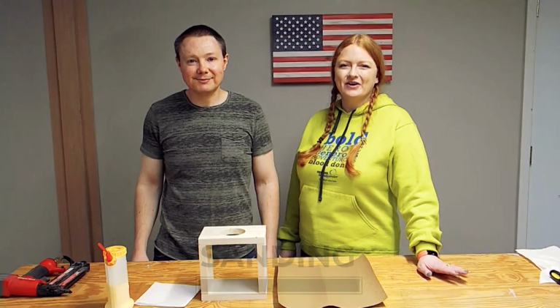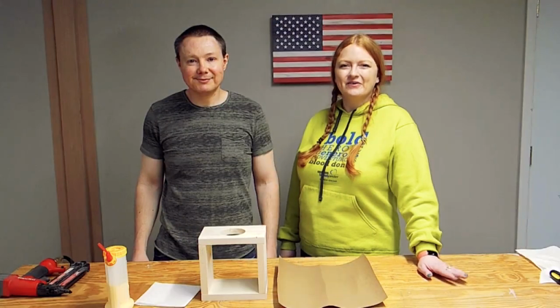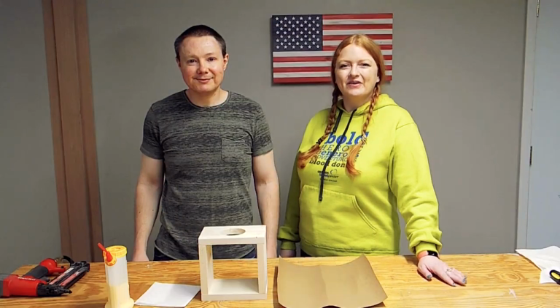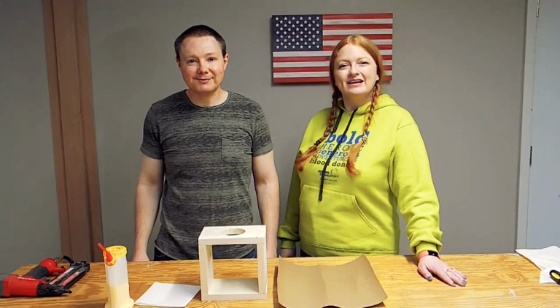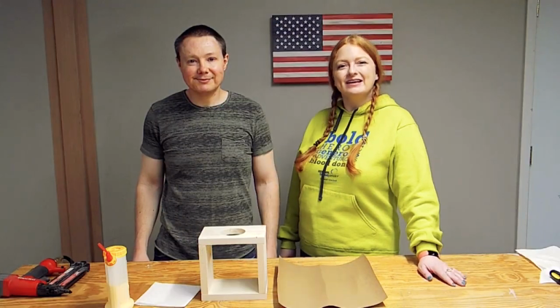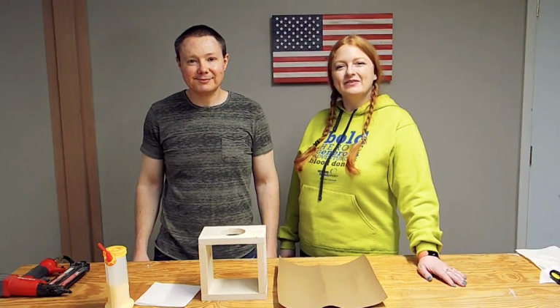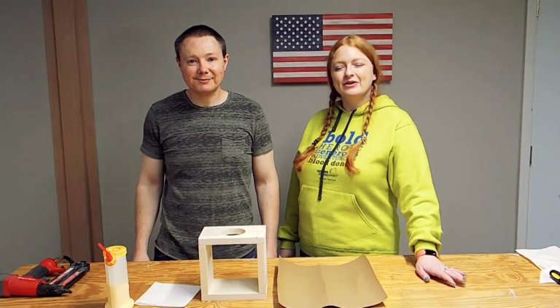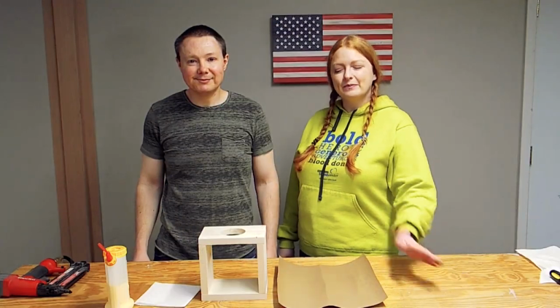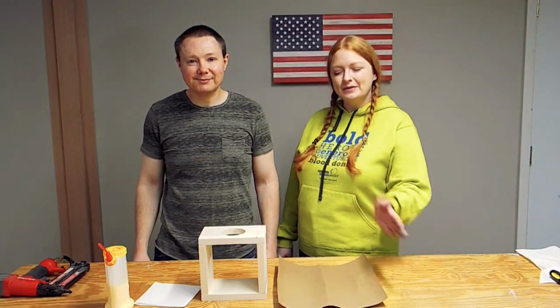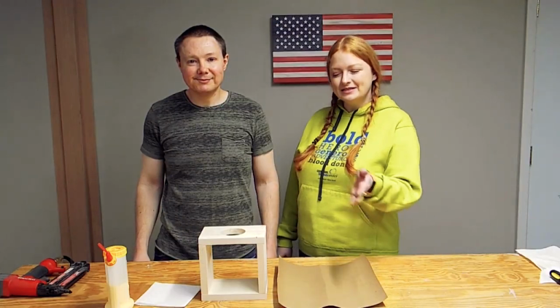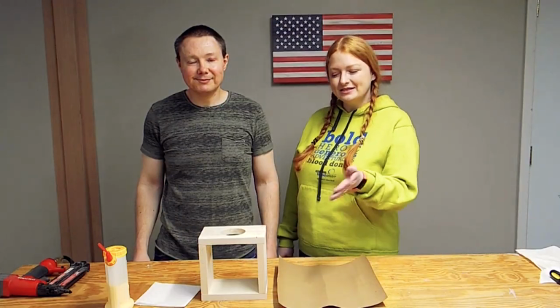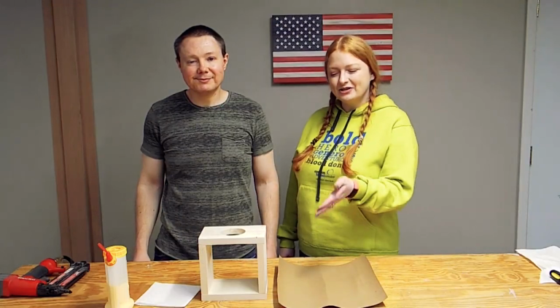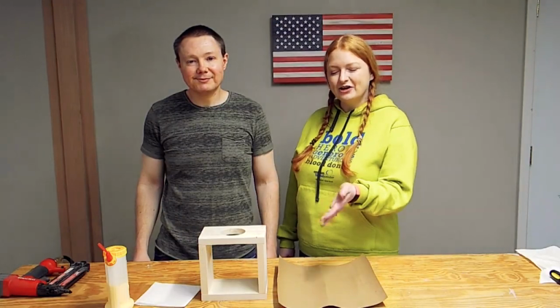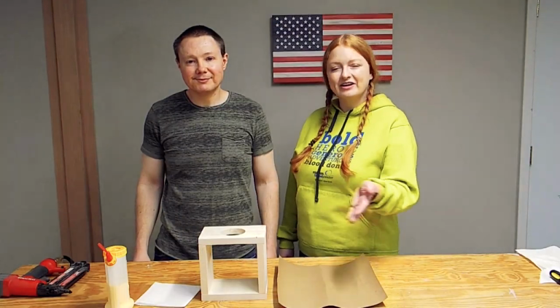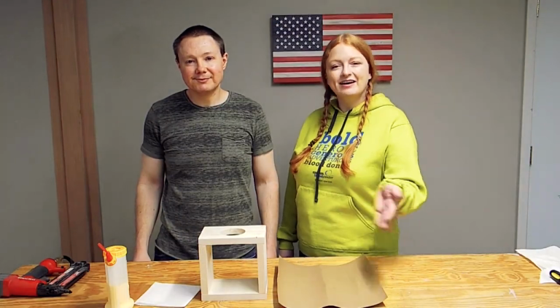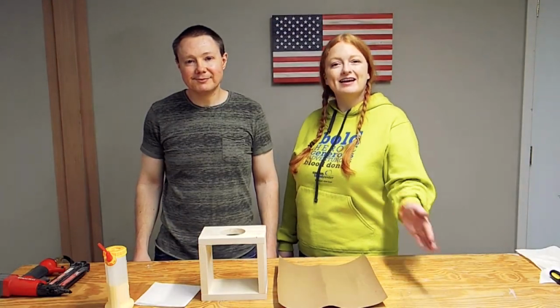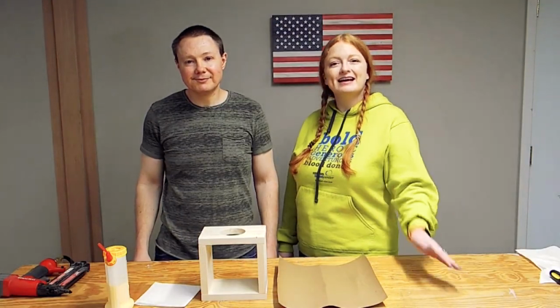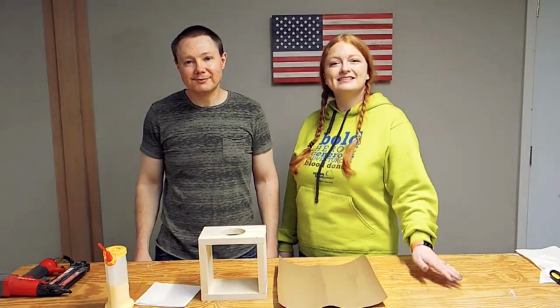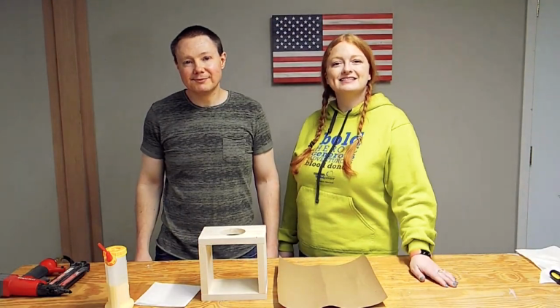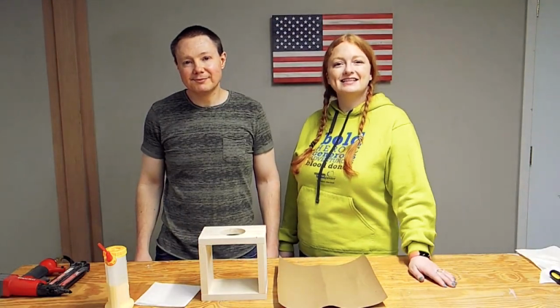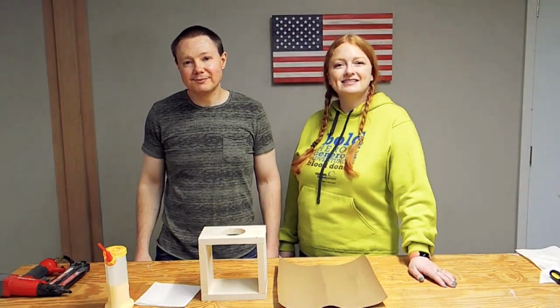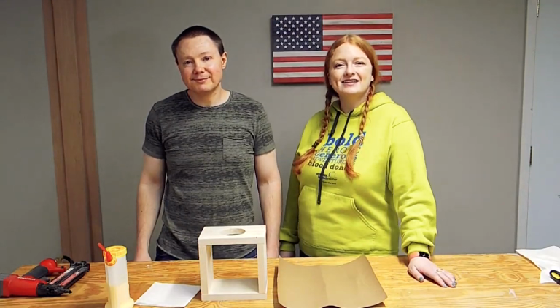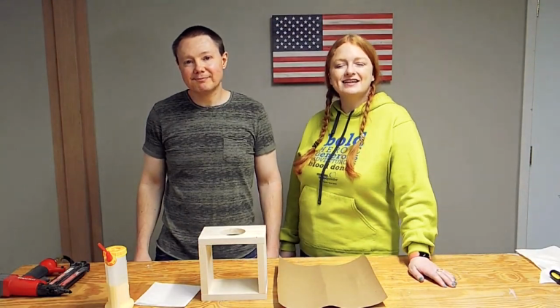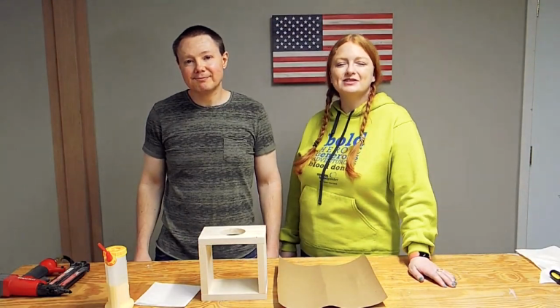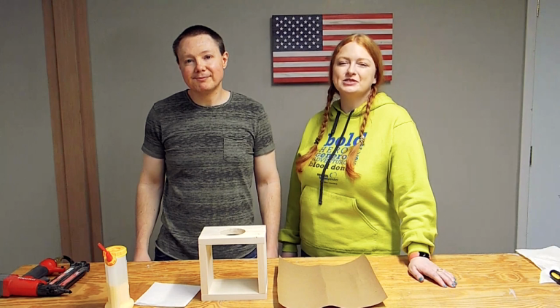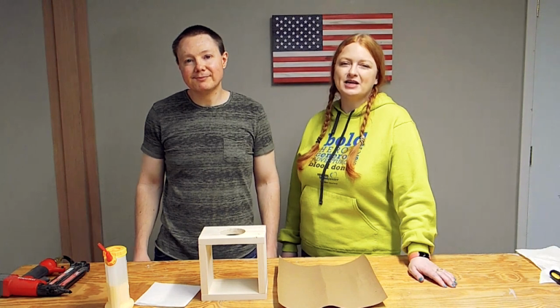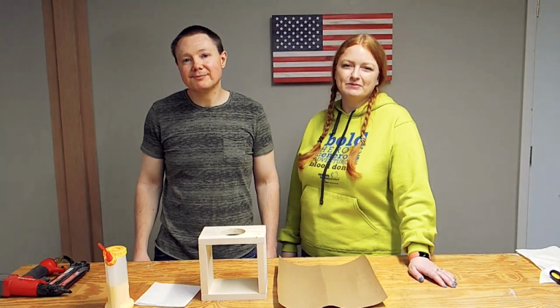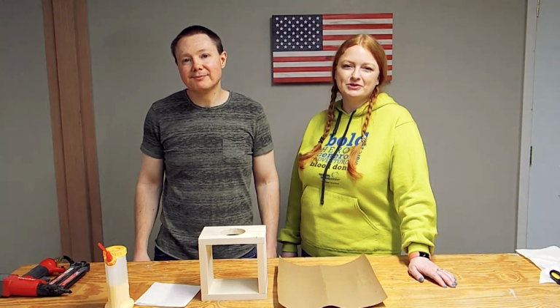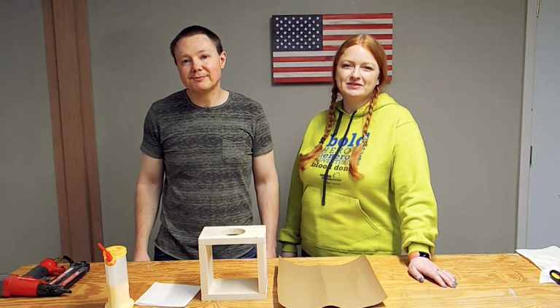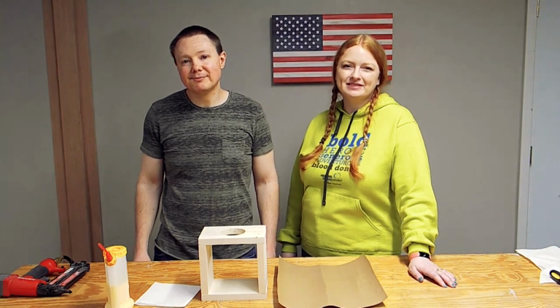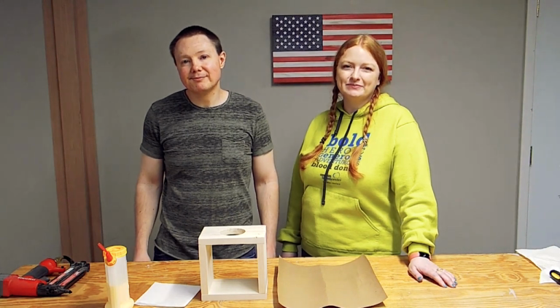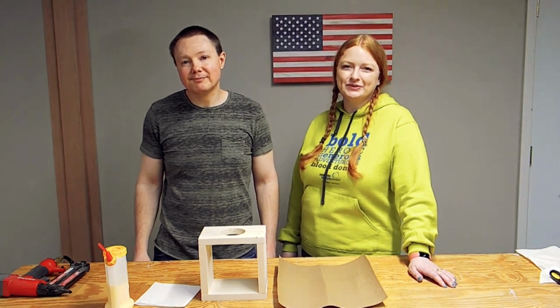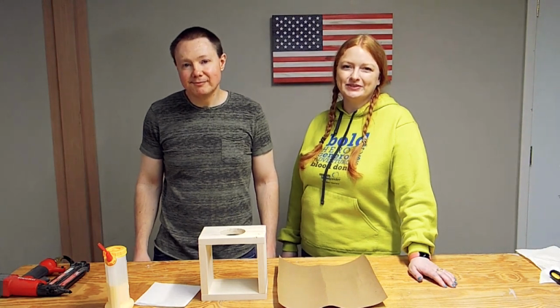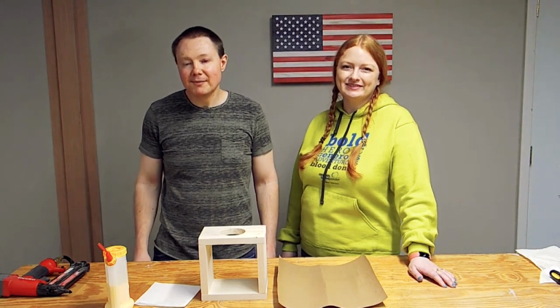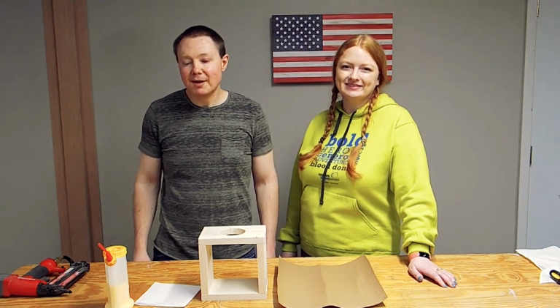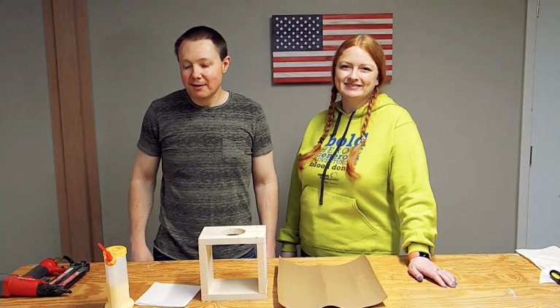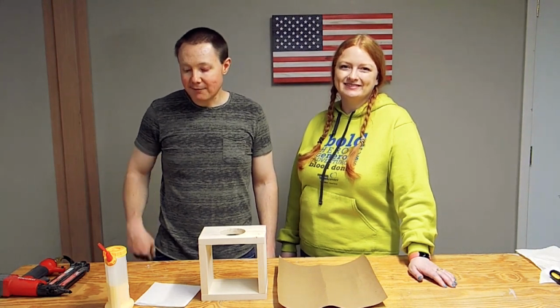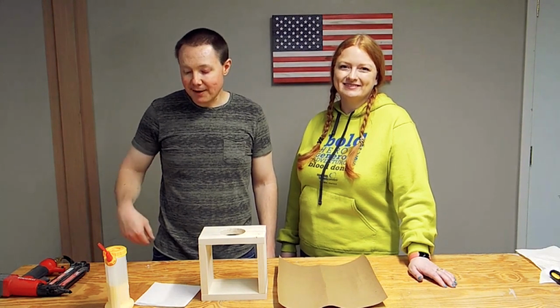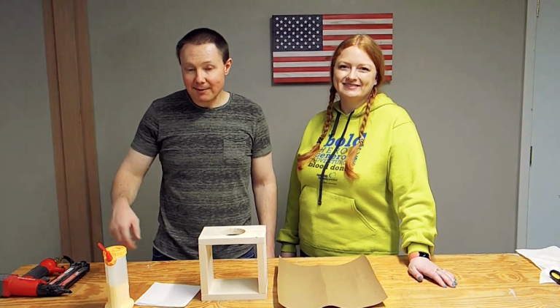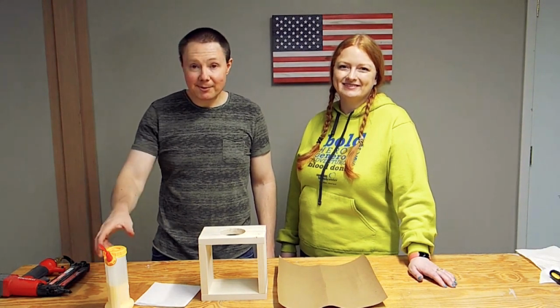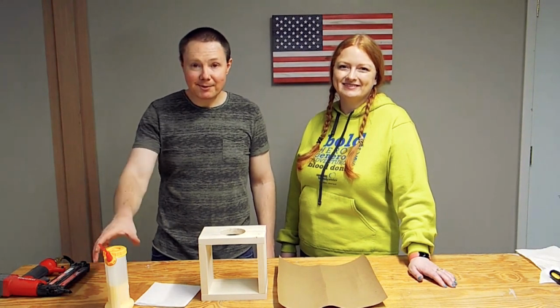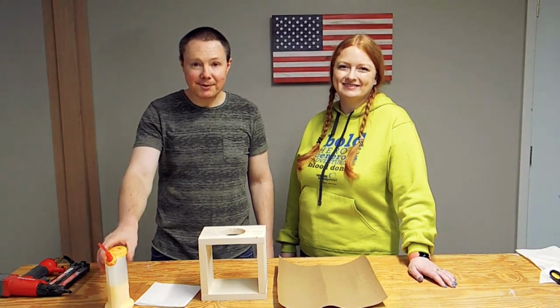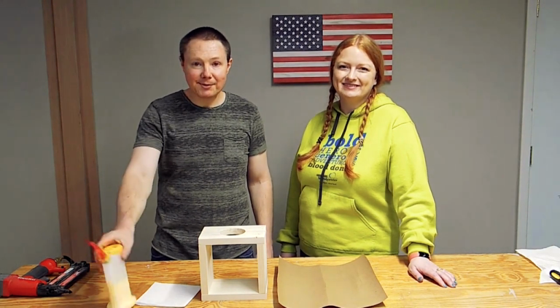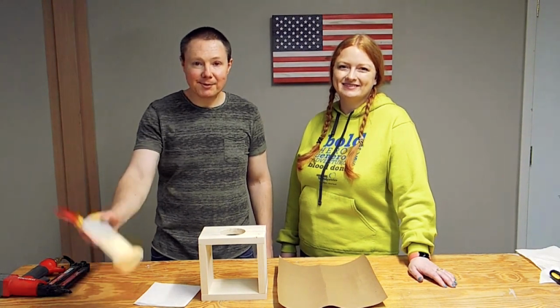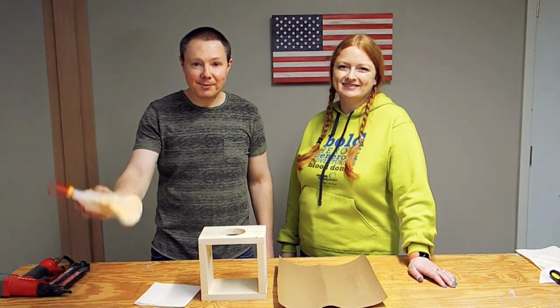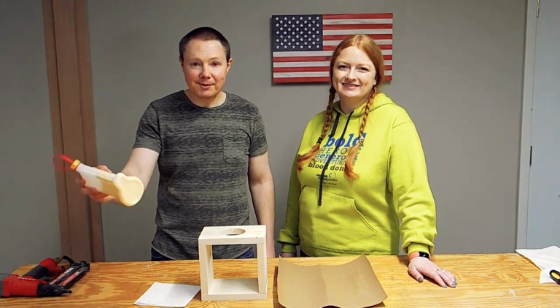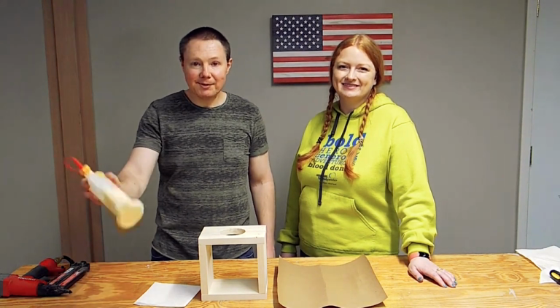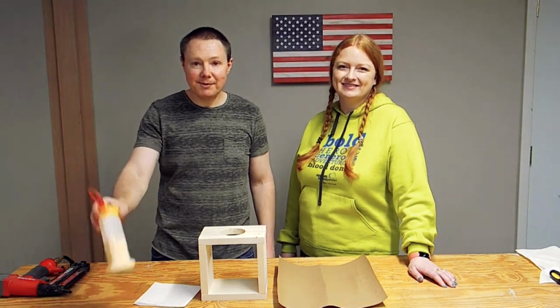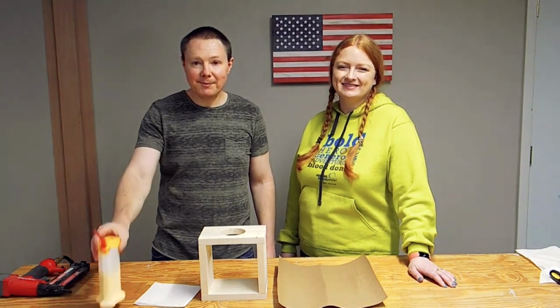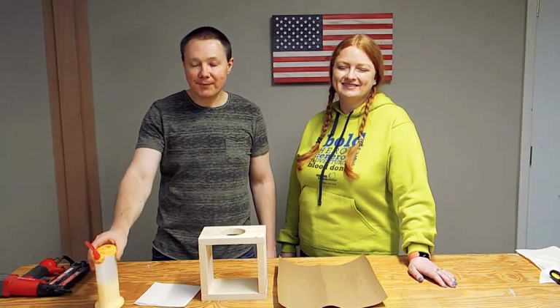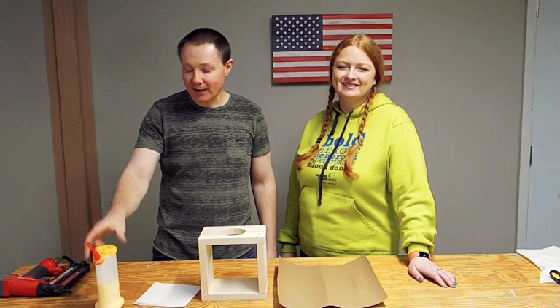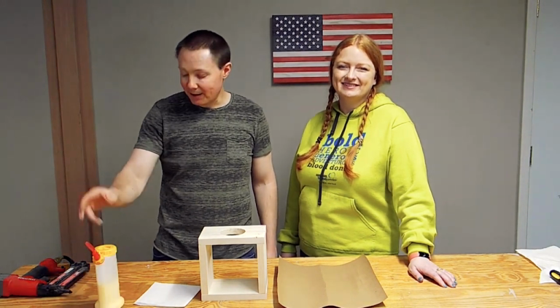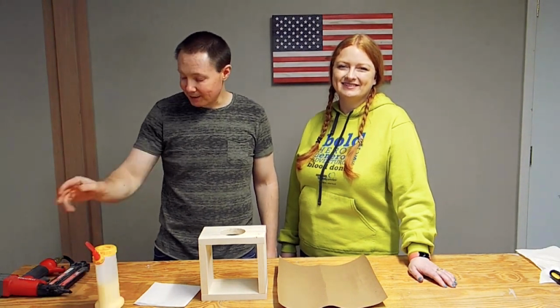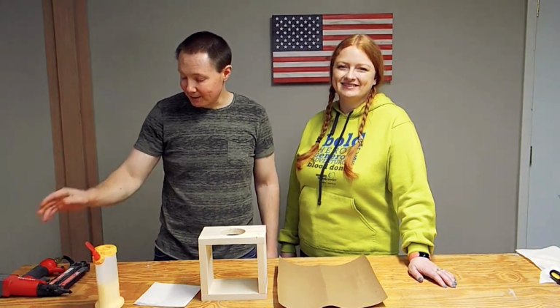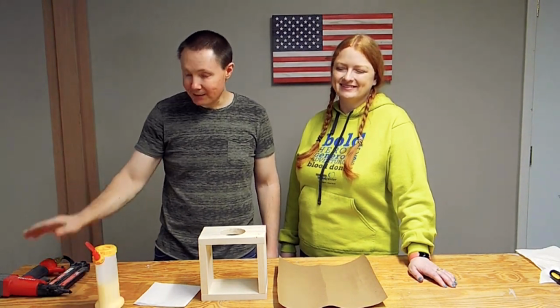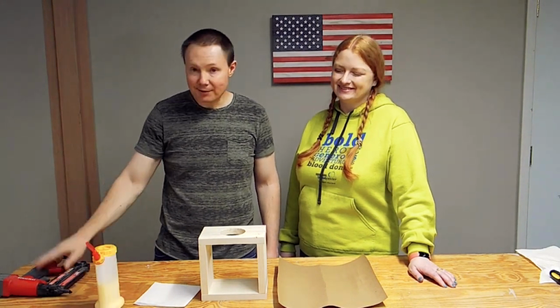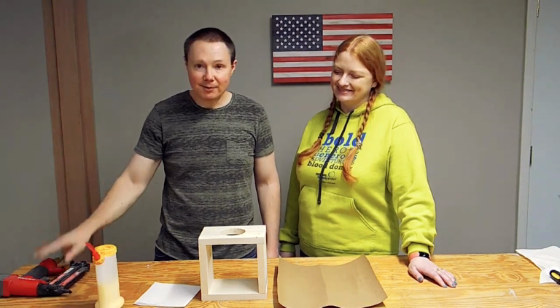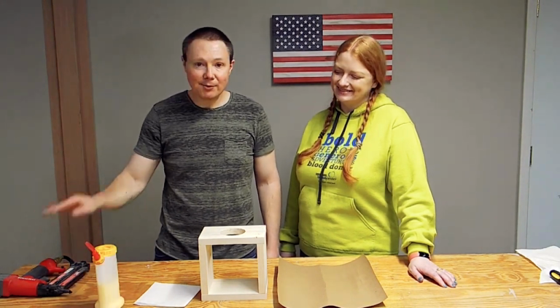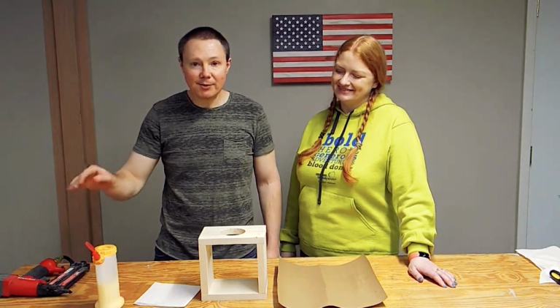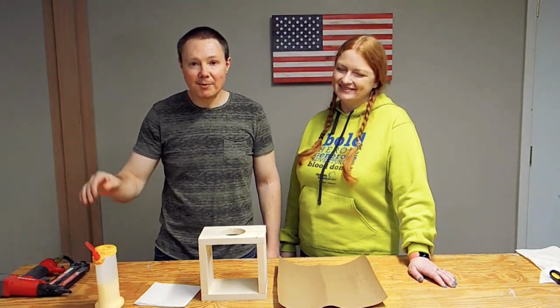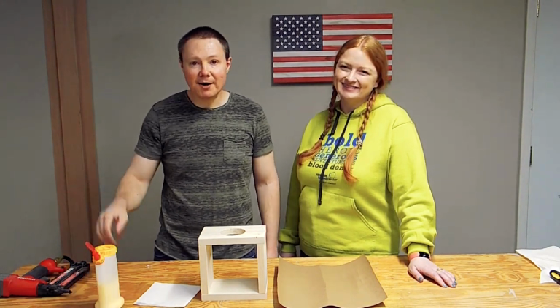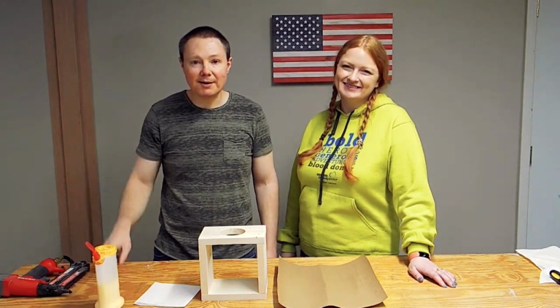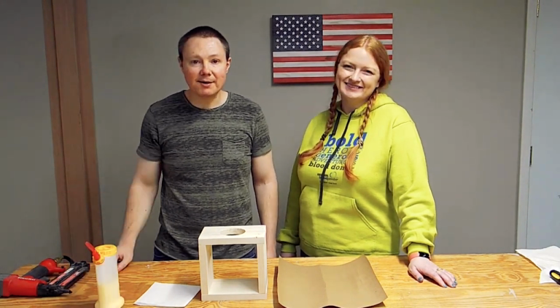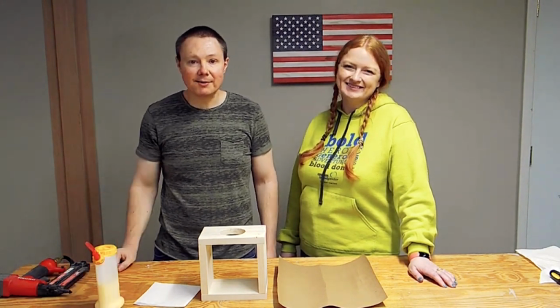Now that our pieces are cut and sanded, it's time to assemble. For that, we're going to use some wood glue and inch-and-a-quarter brad nails.